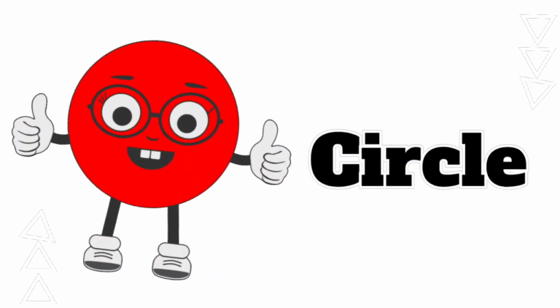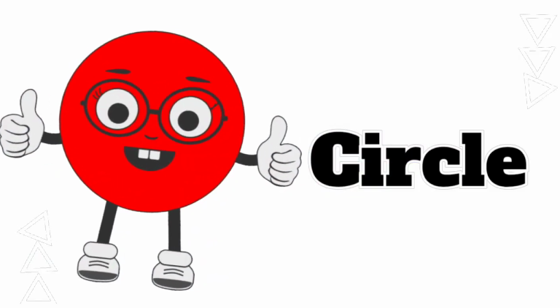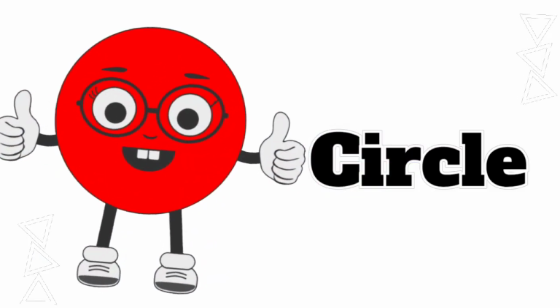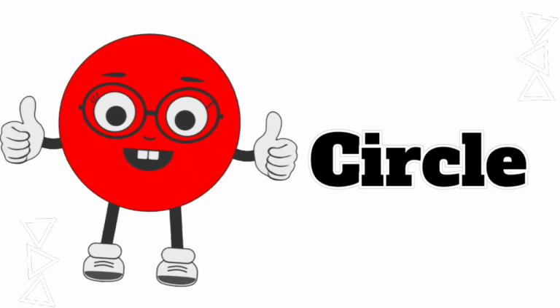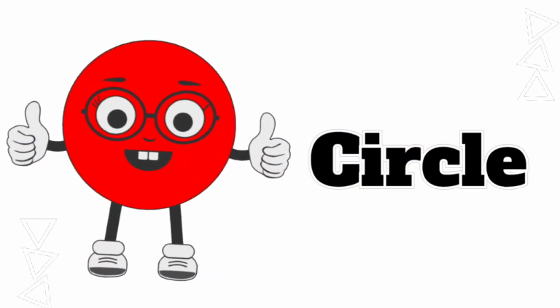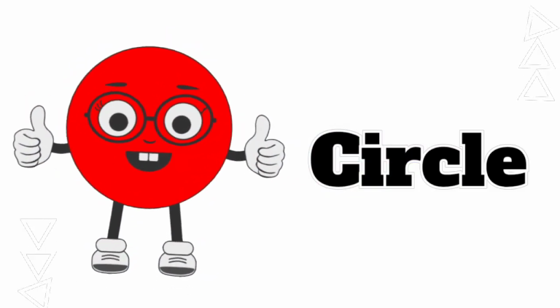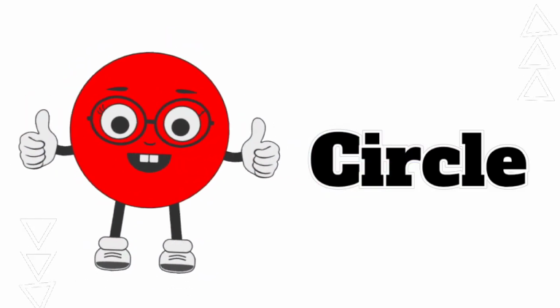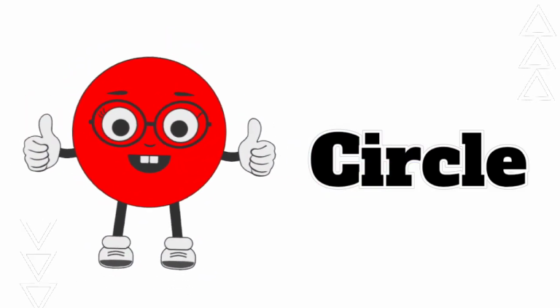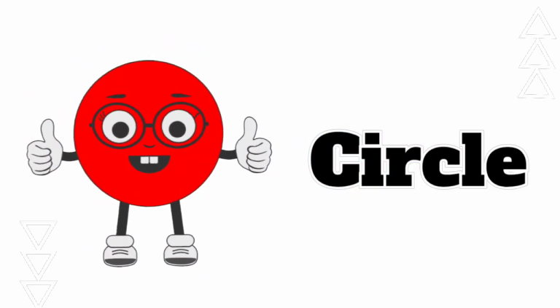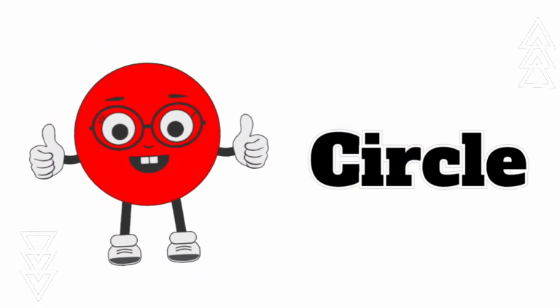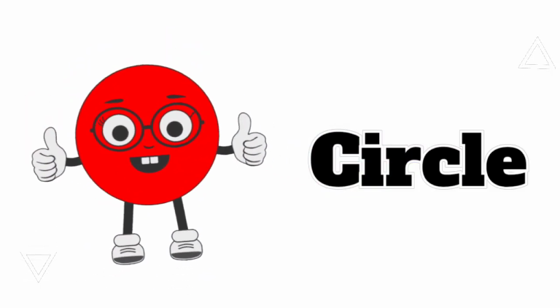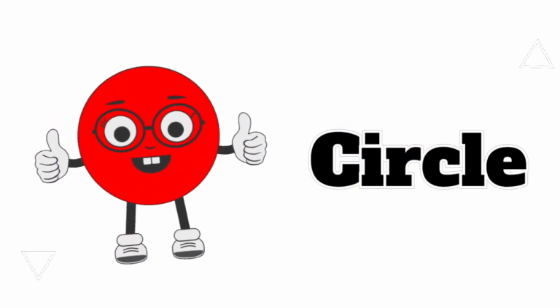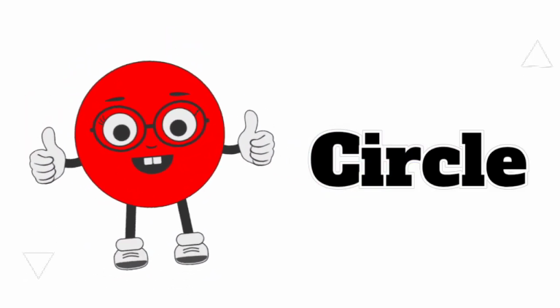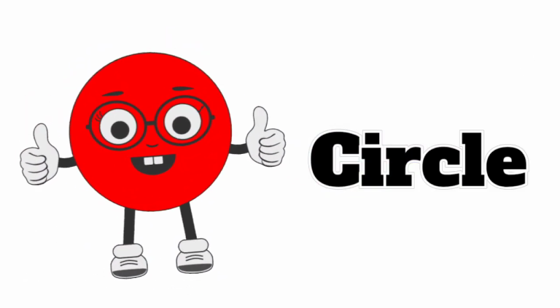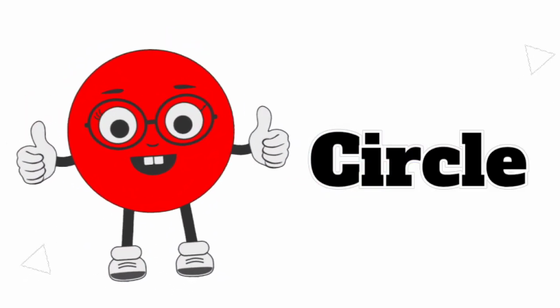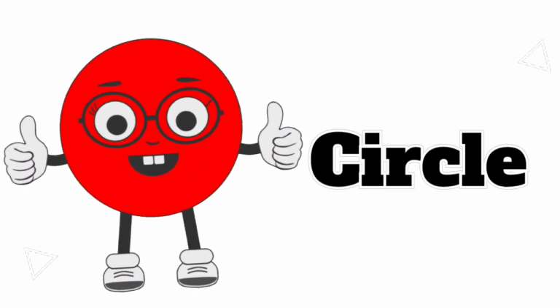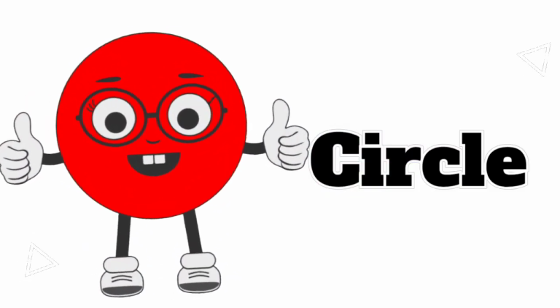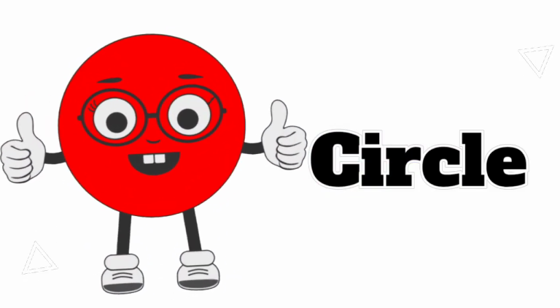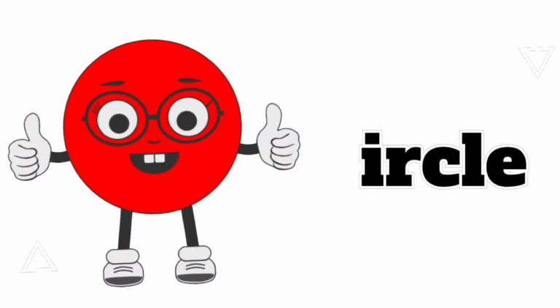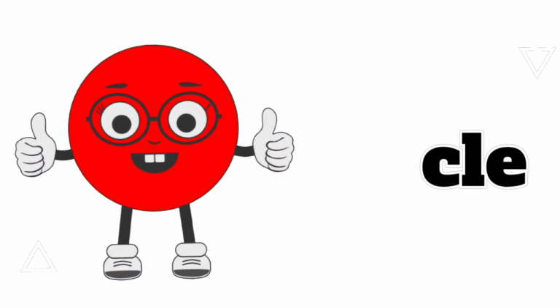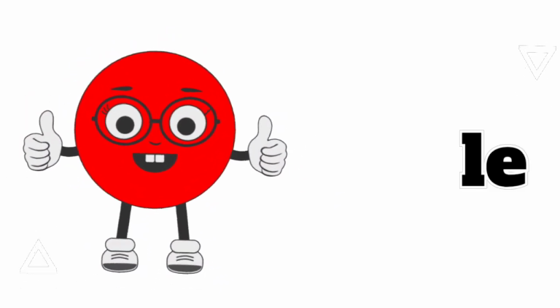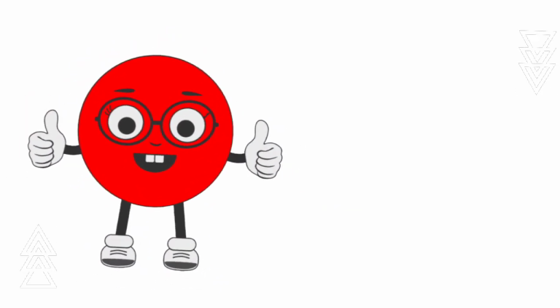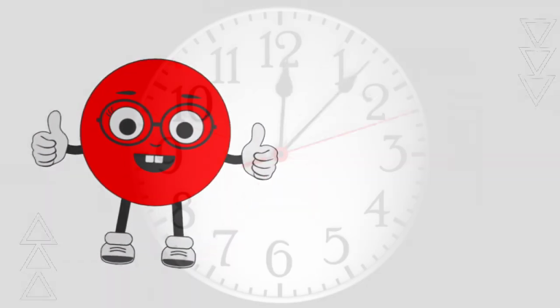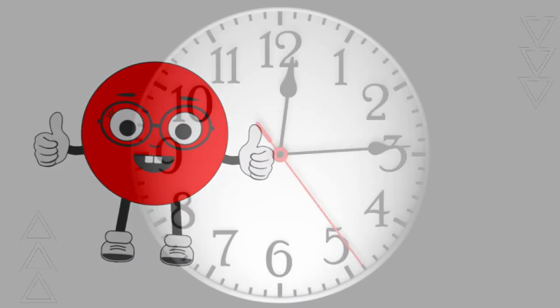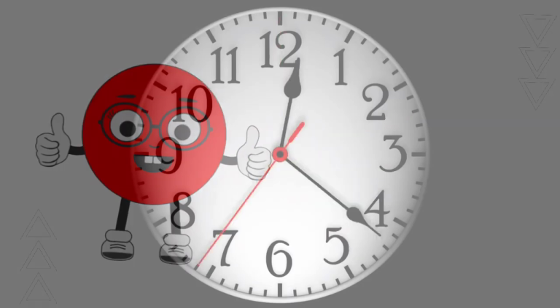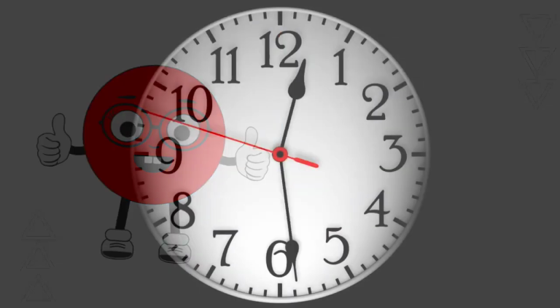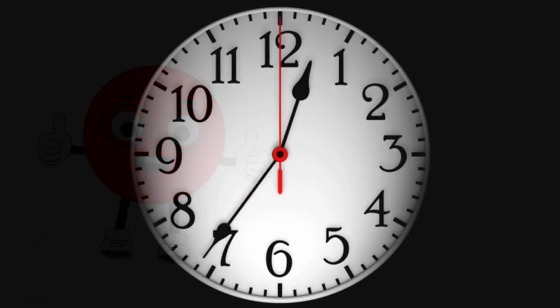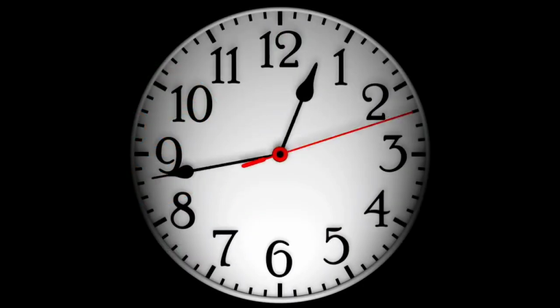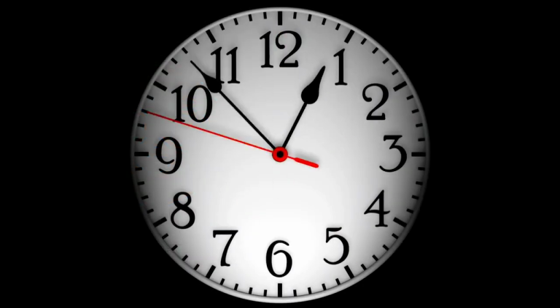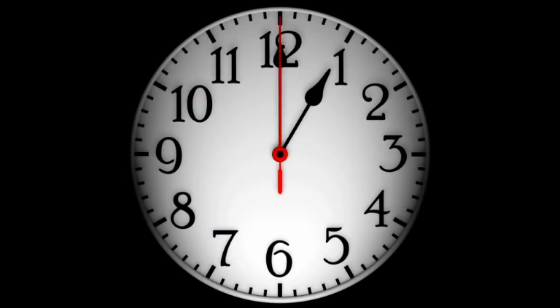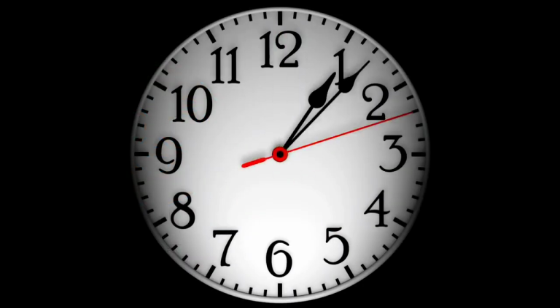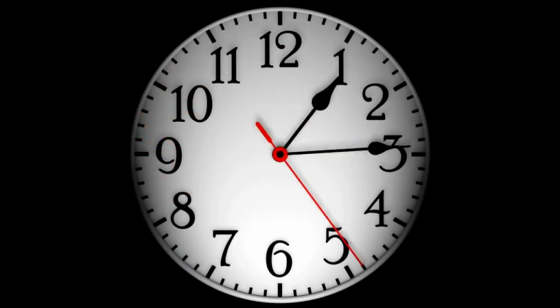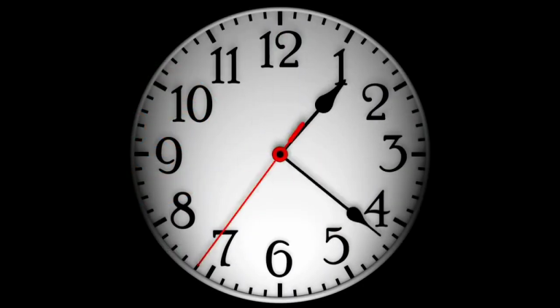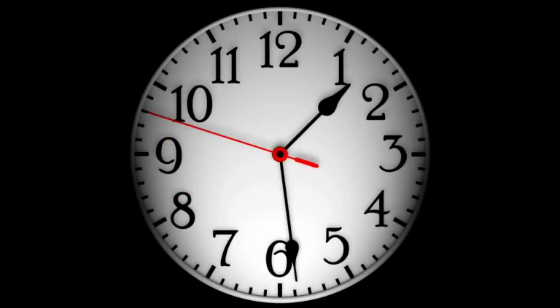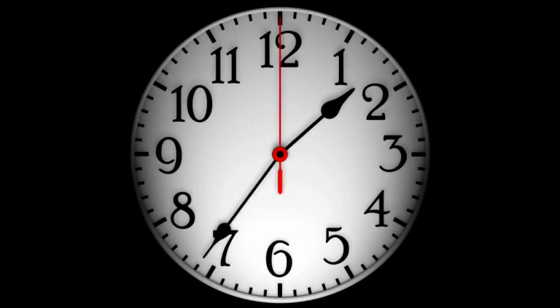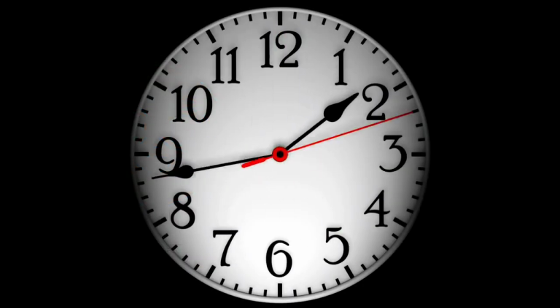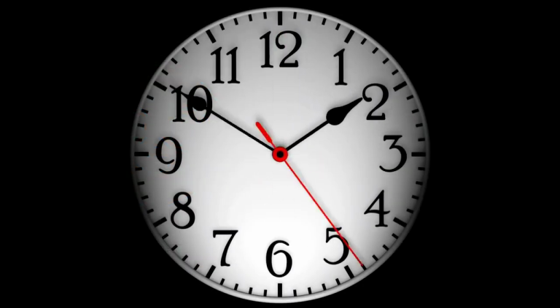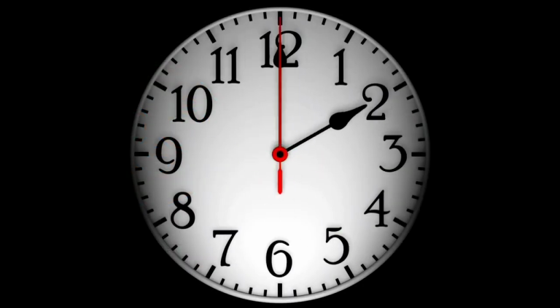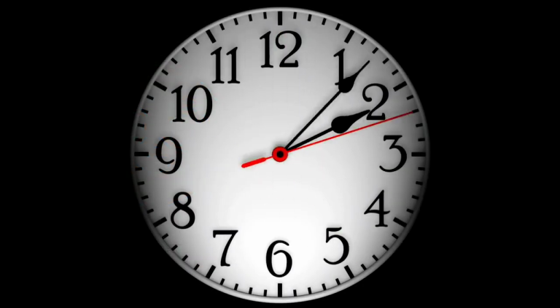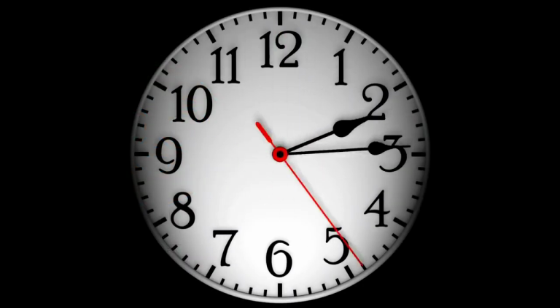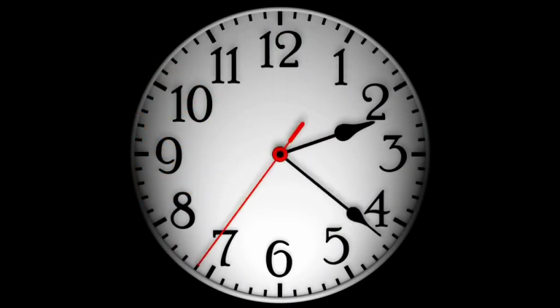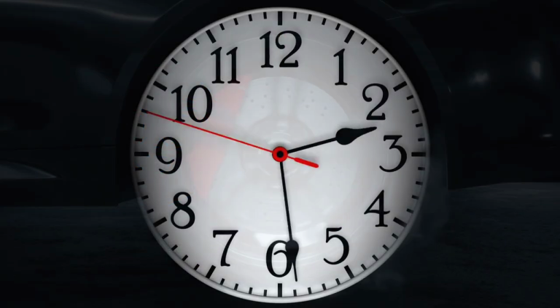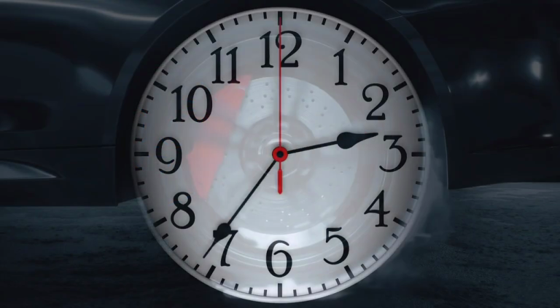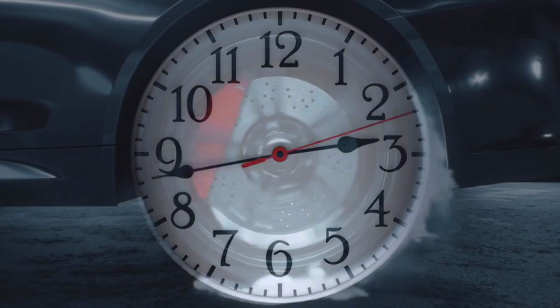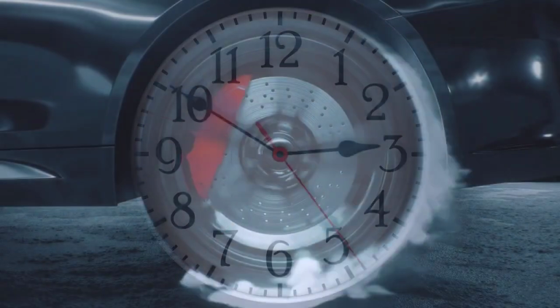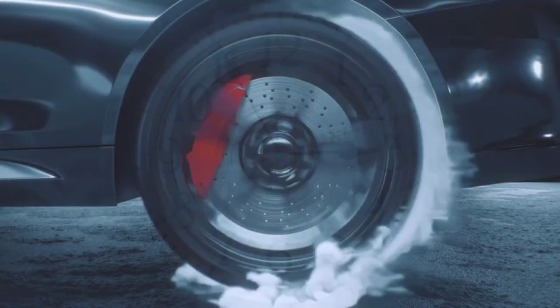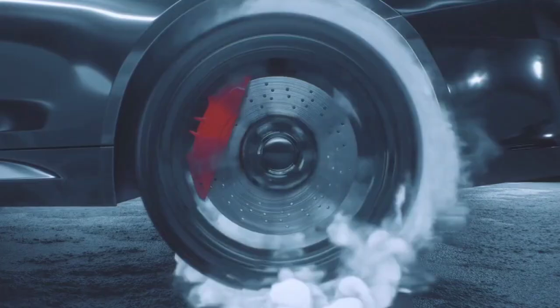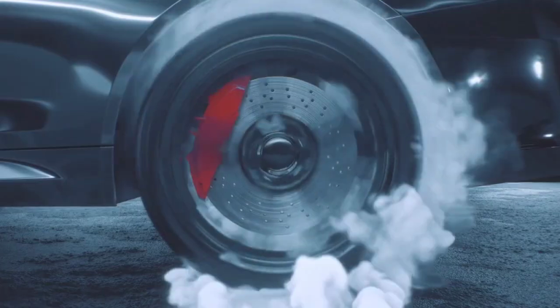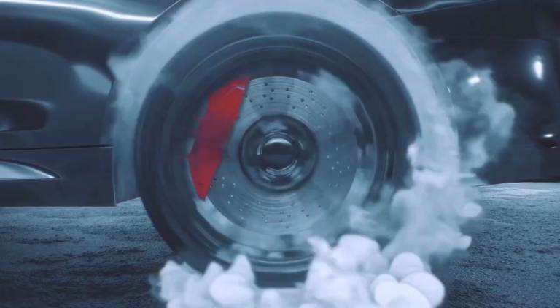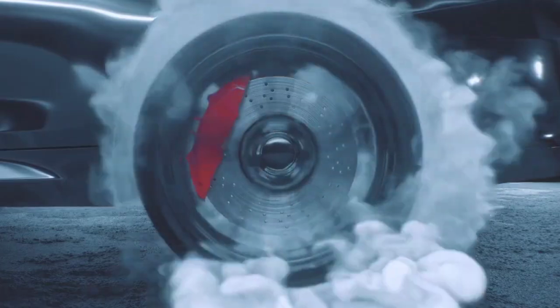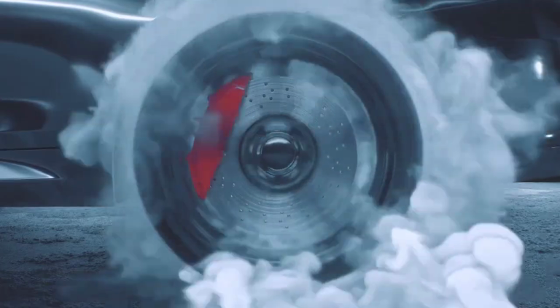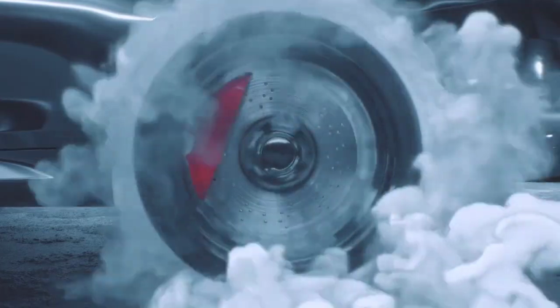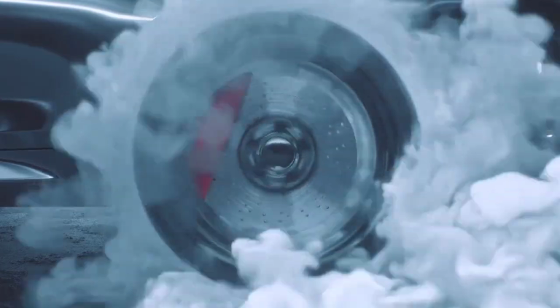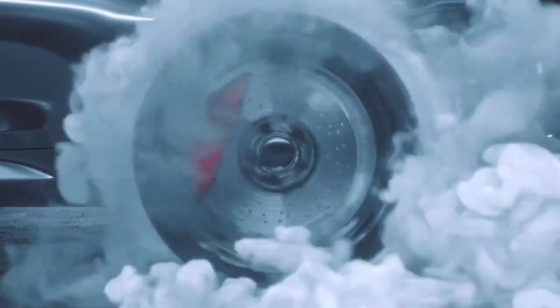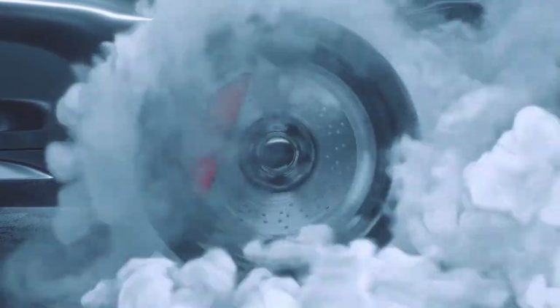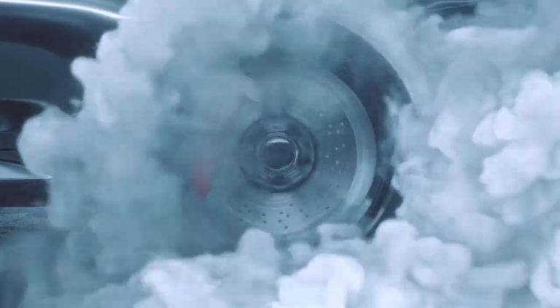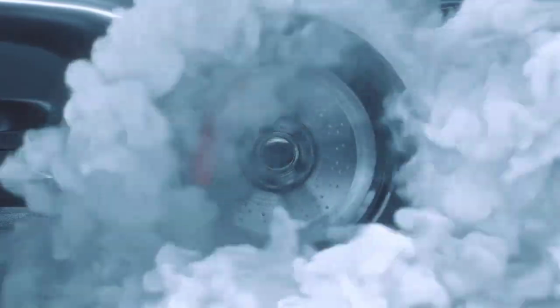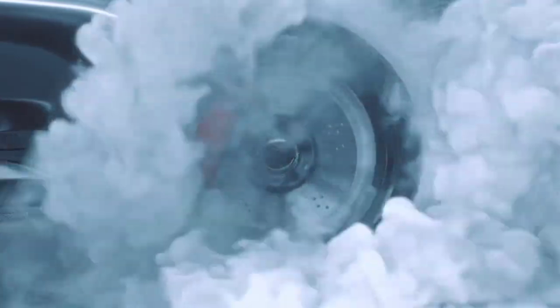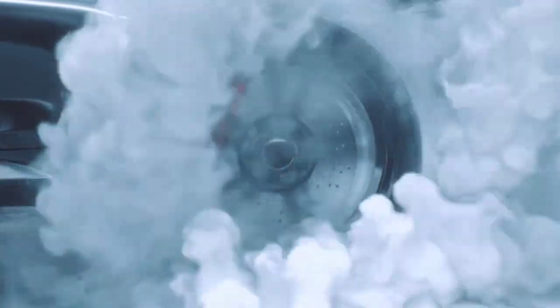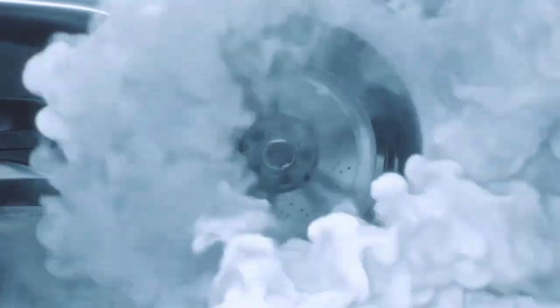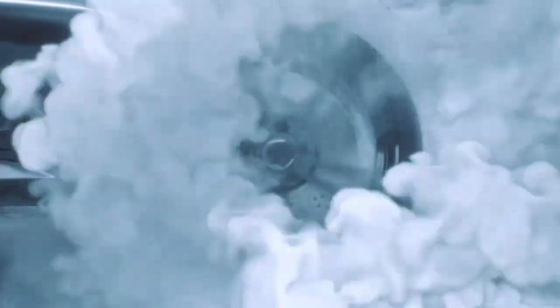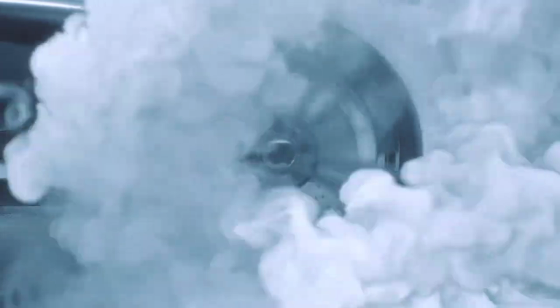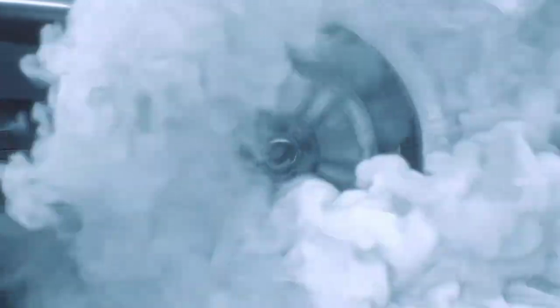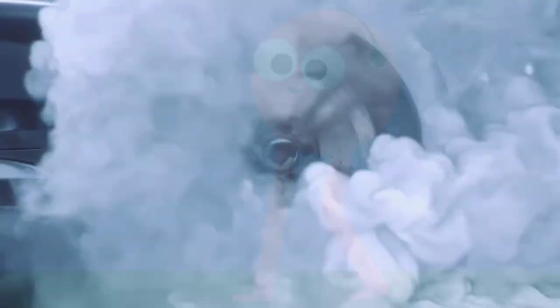Circles, big and round, look around, they're all around!